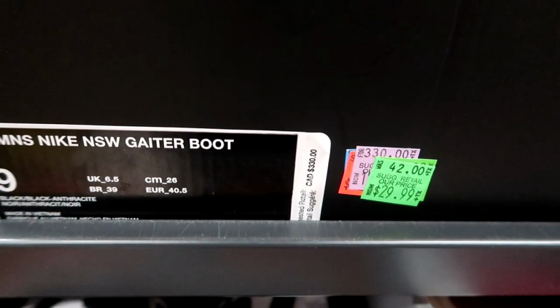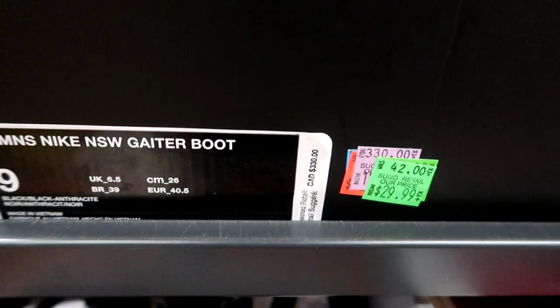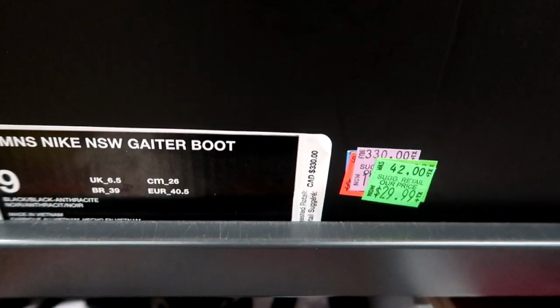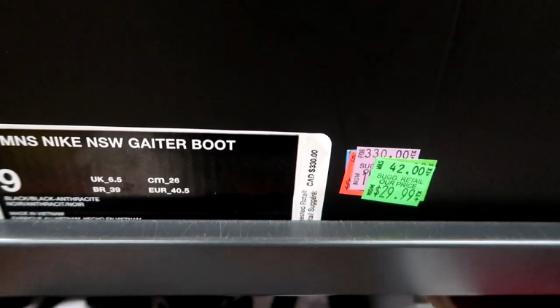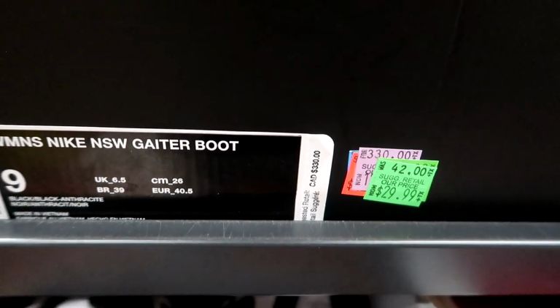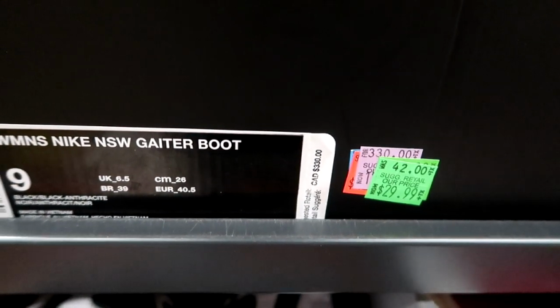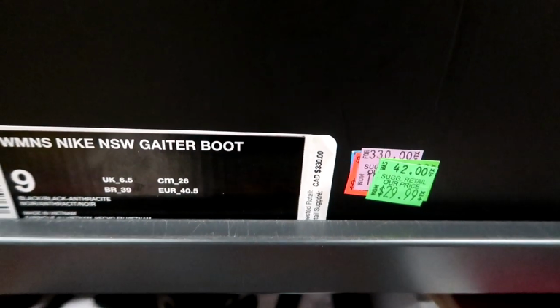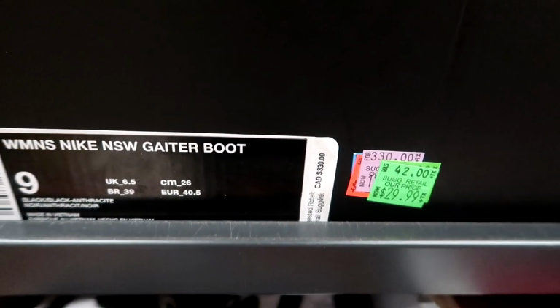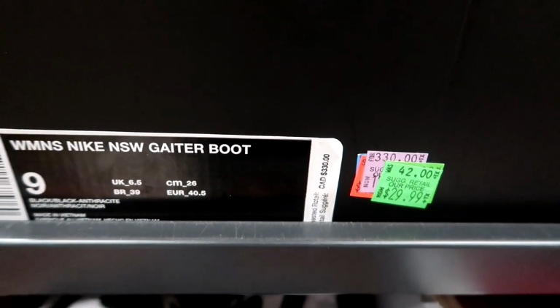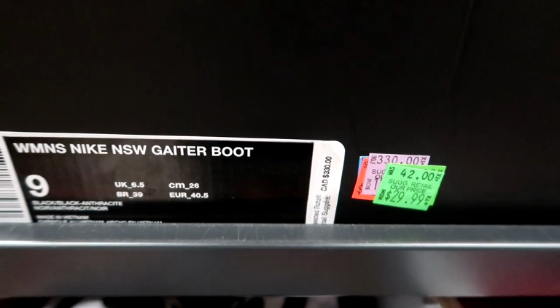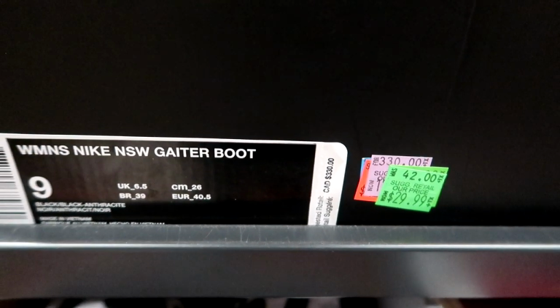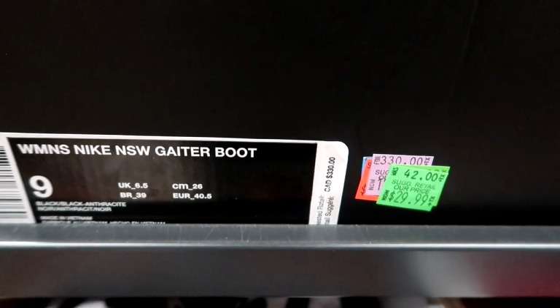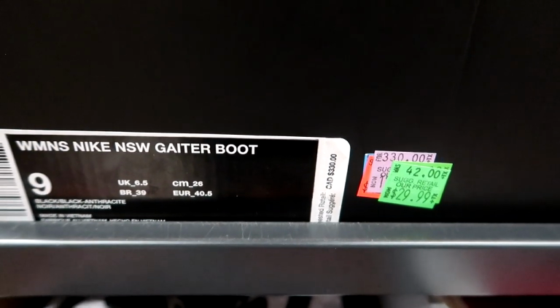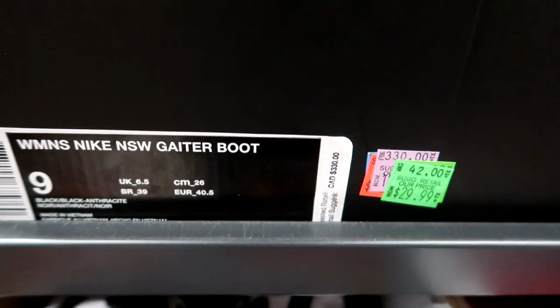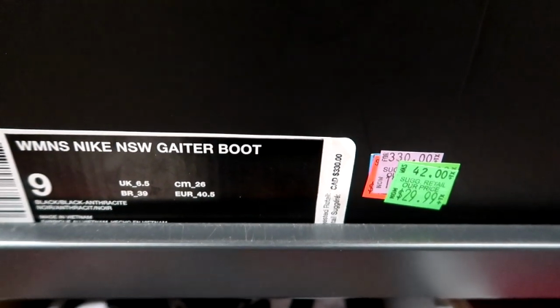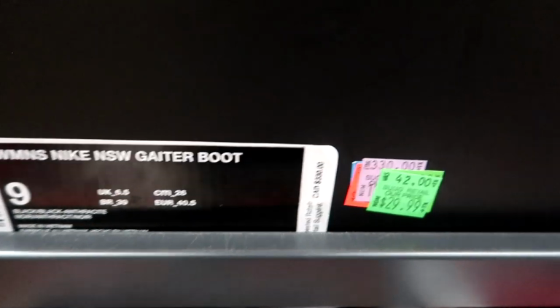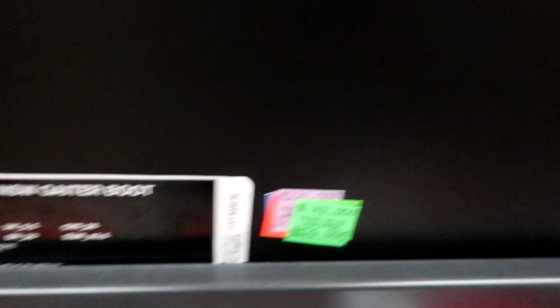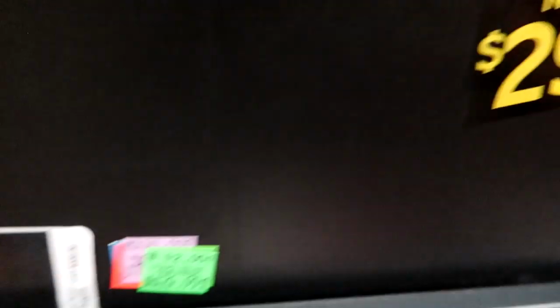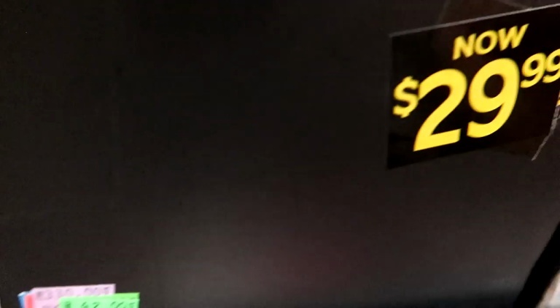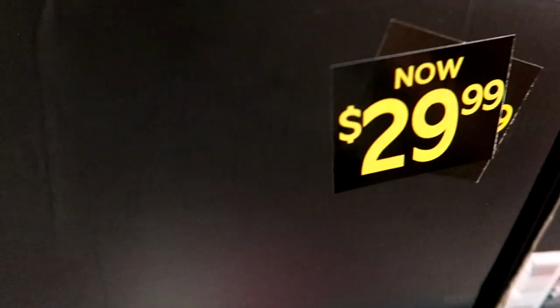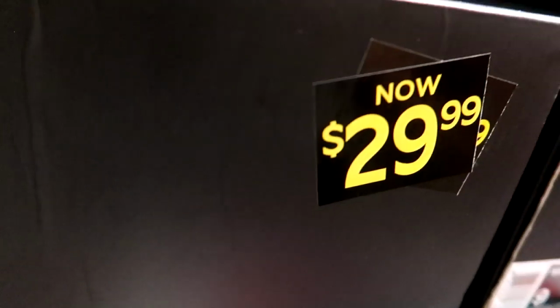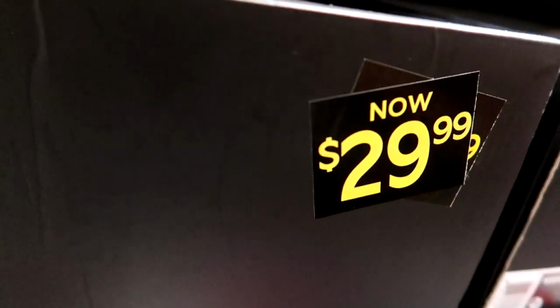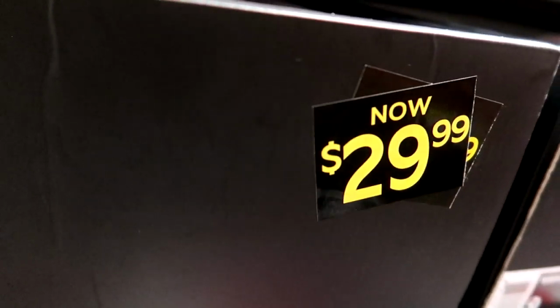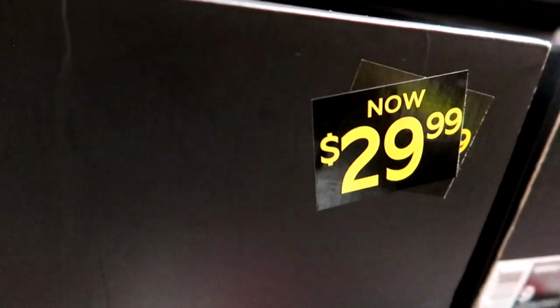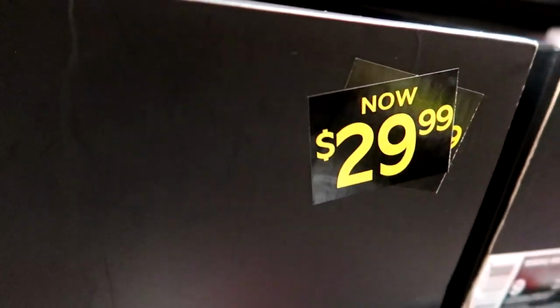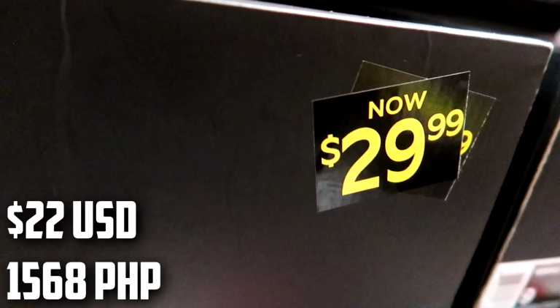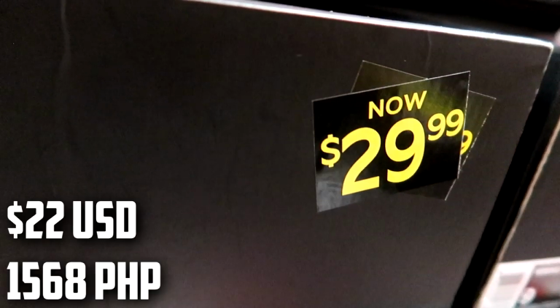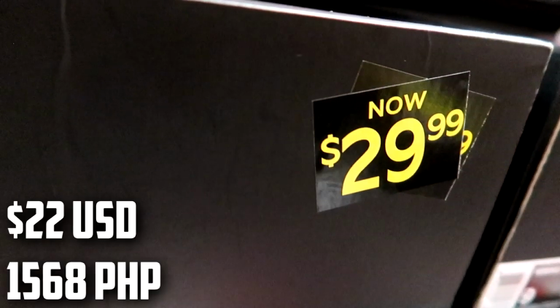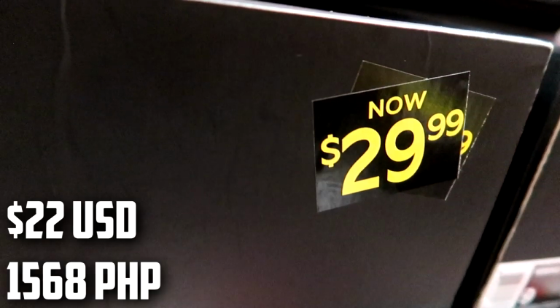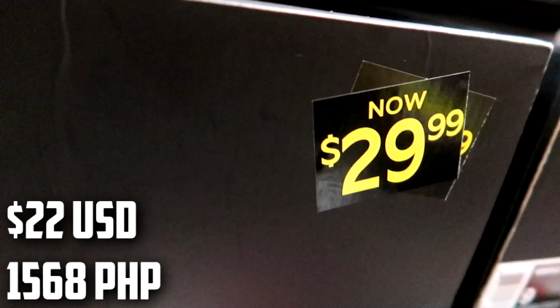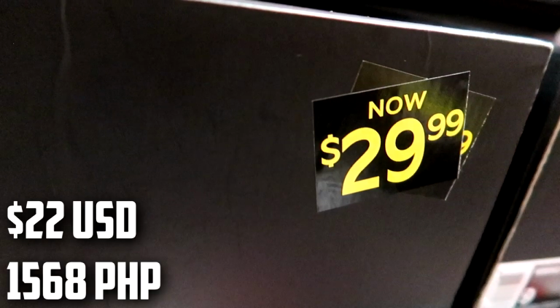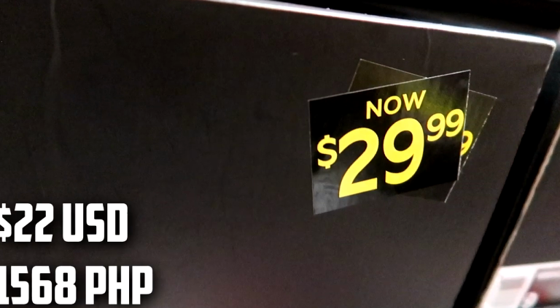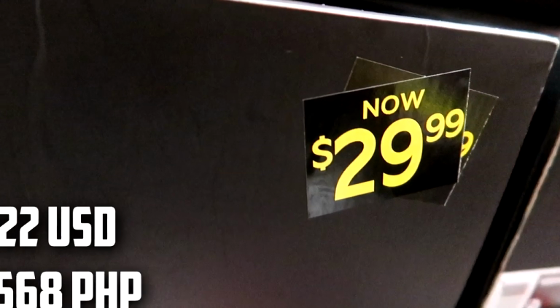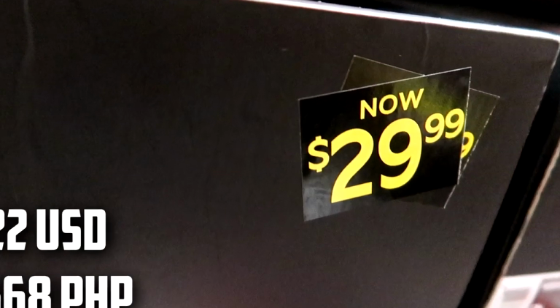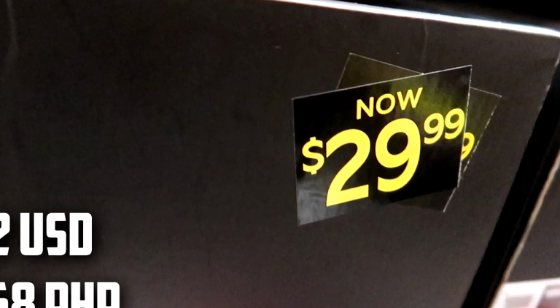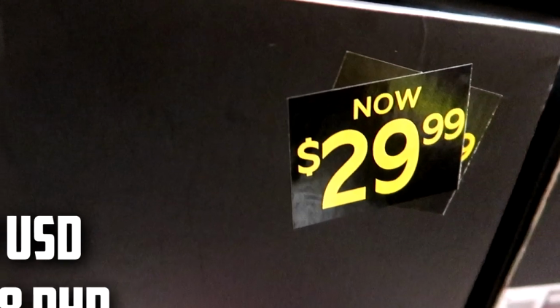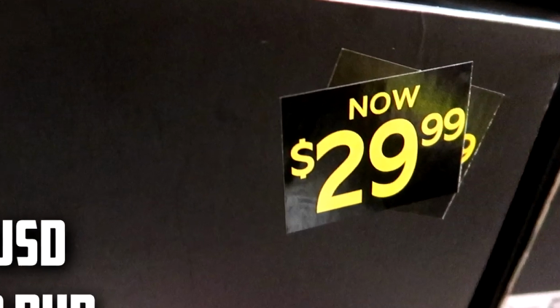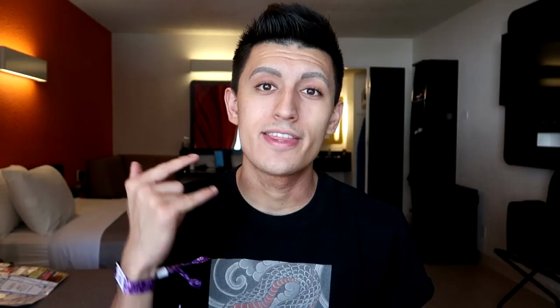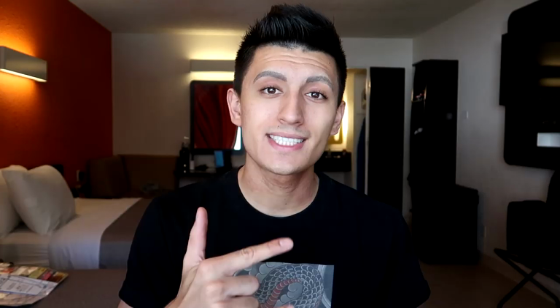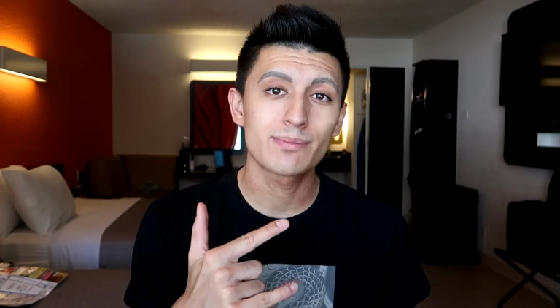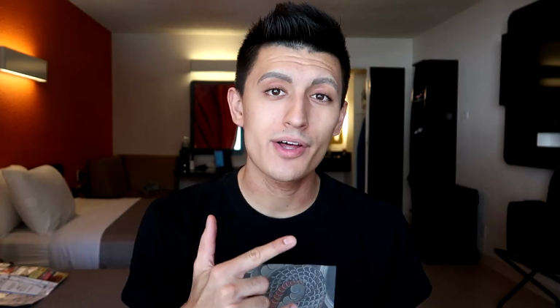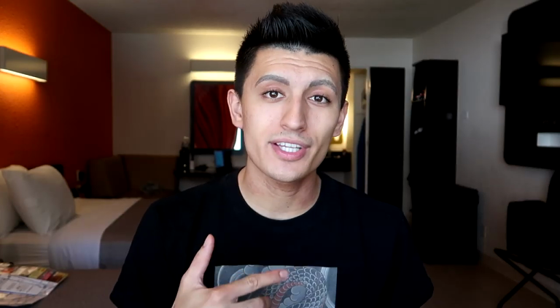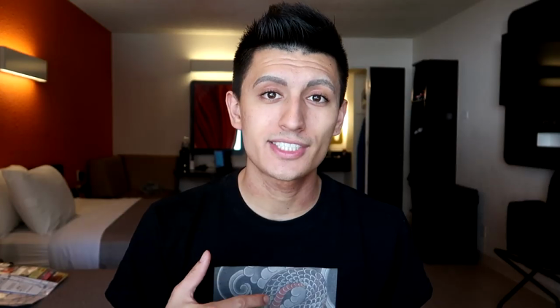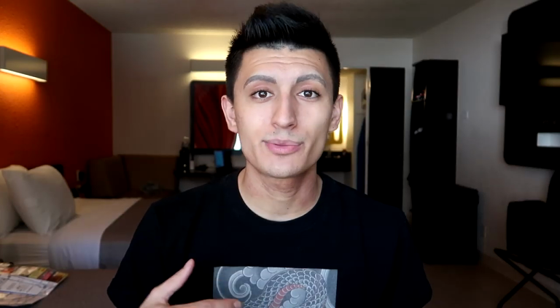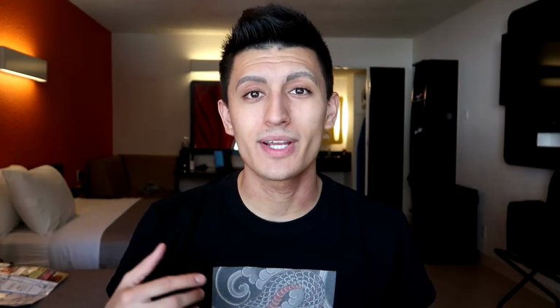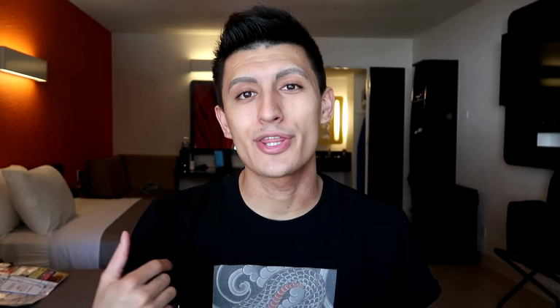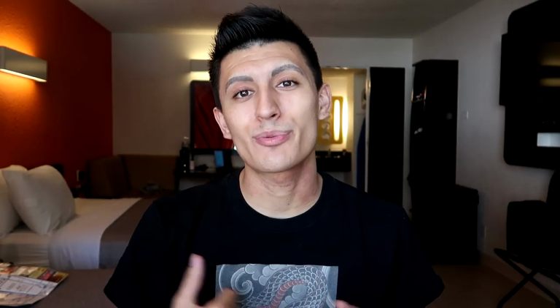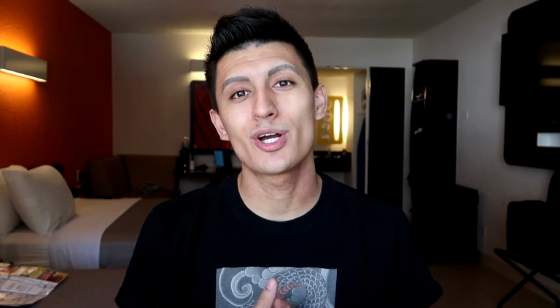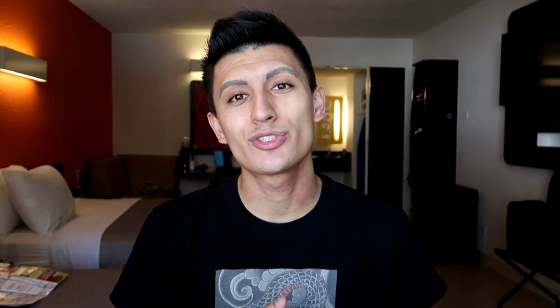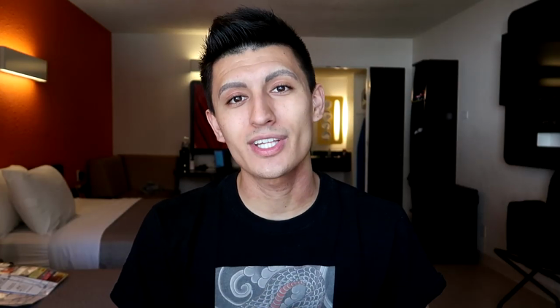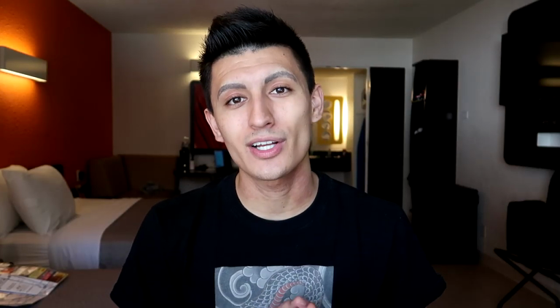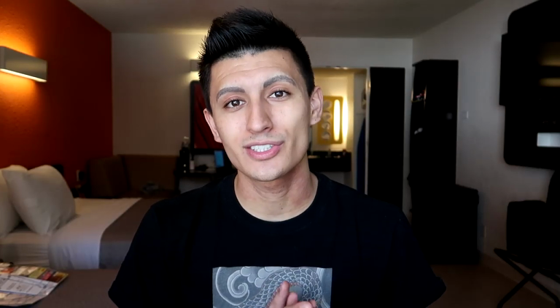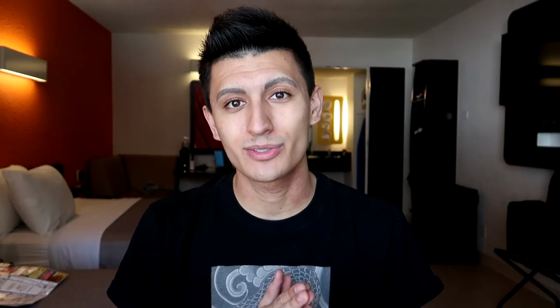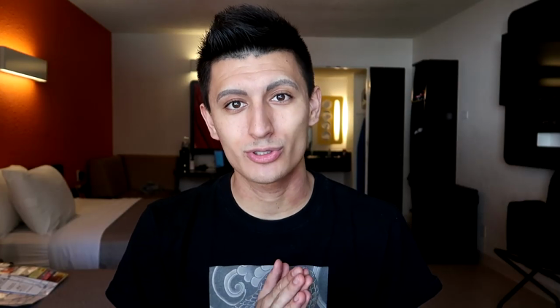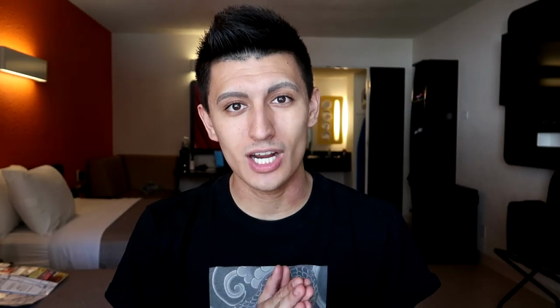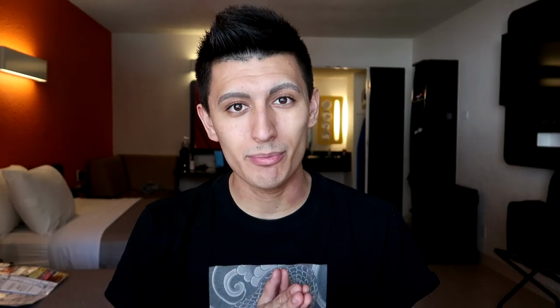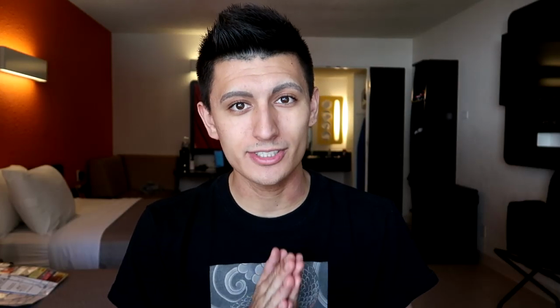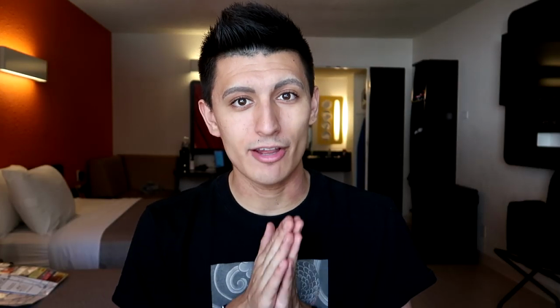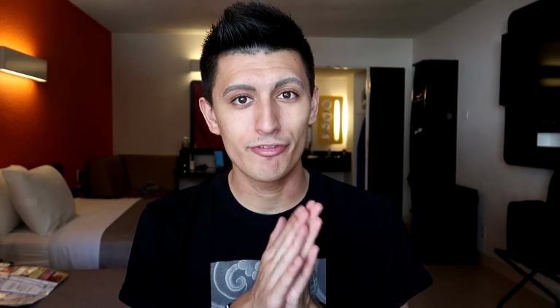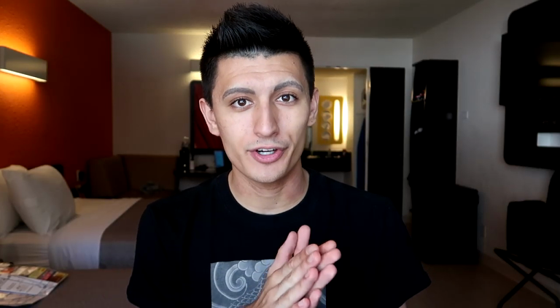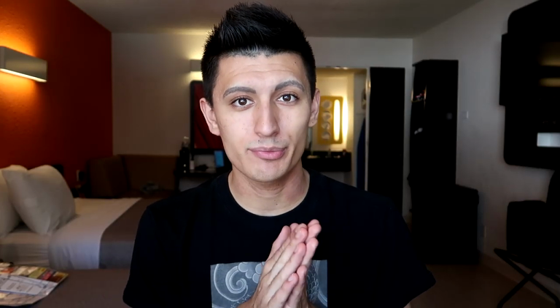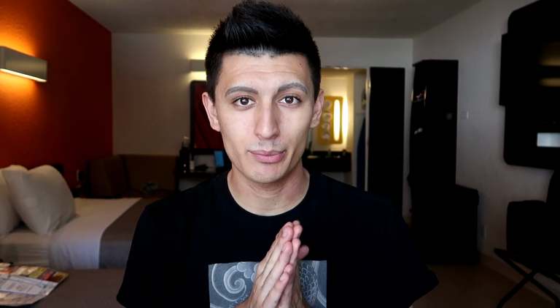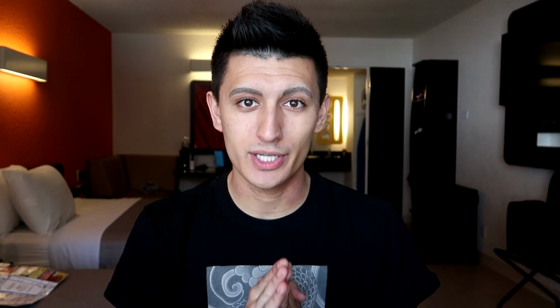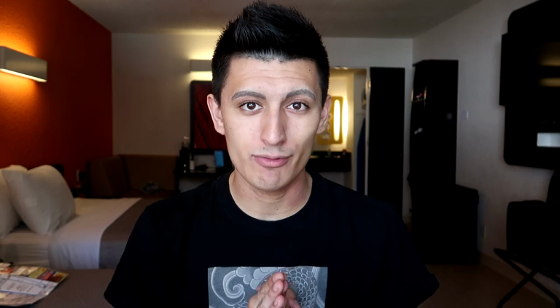These boots are $300 off retail — absolutely insane. If you don't believe me, there's the price: $330 Canadian retail, now $29.99.